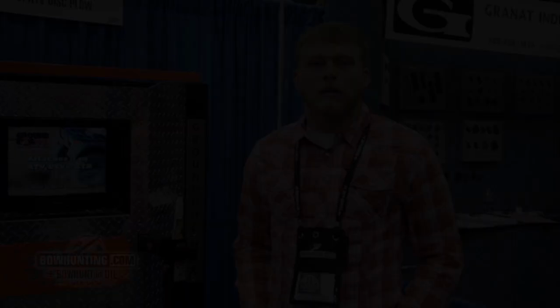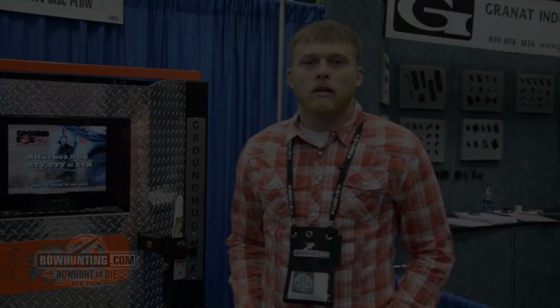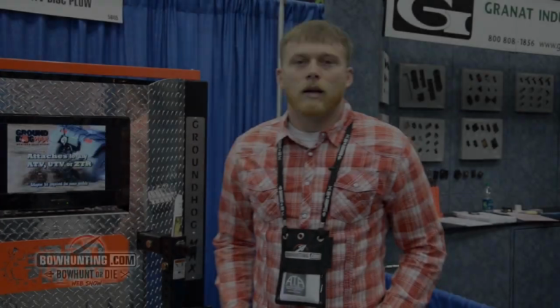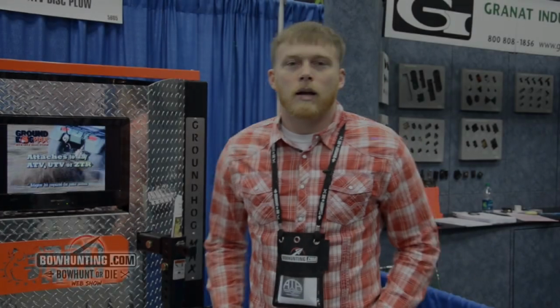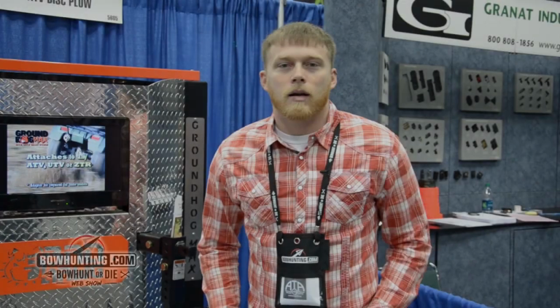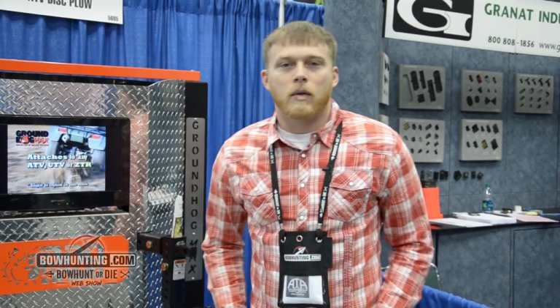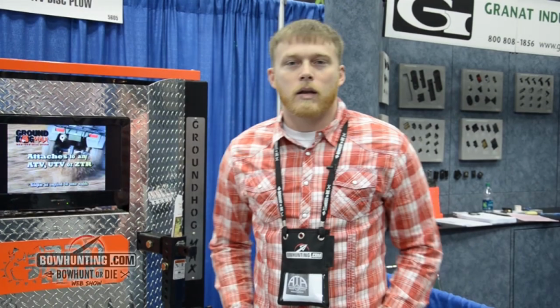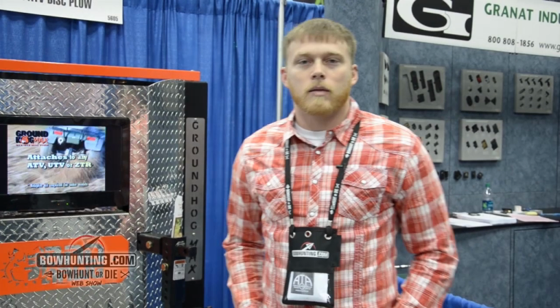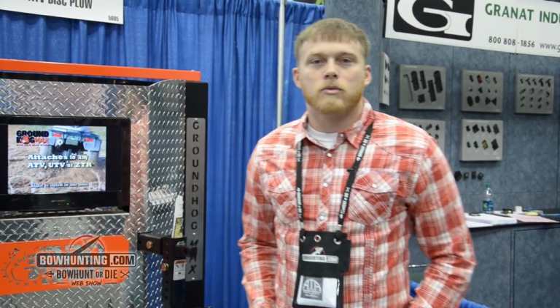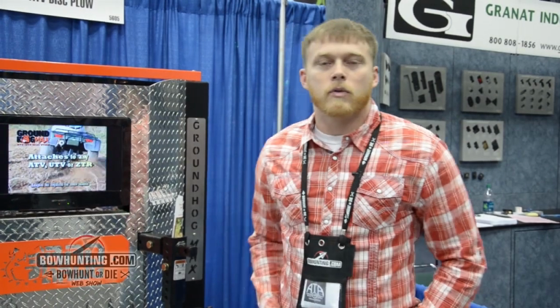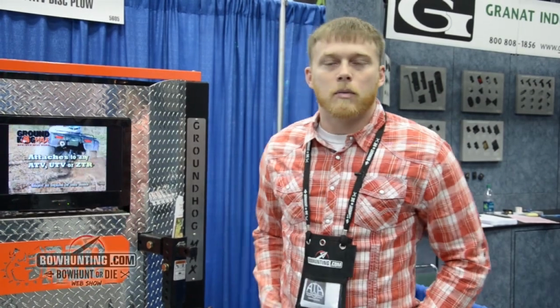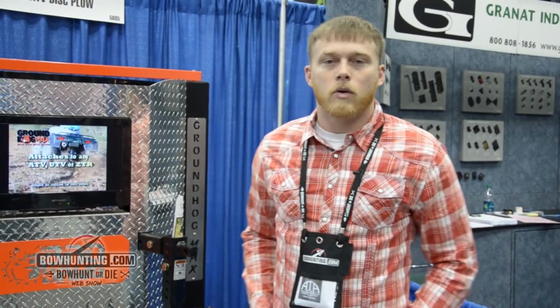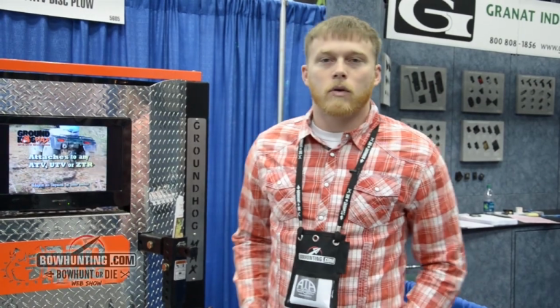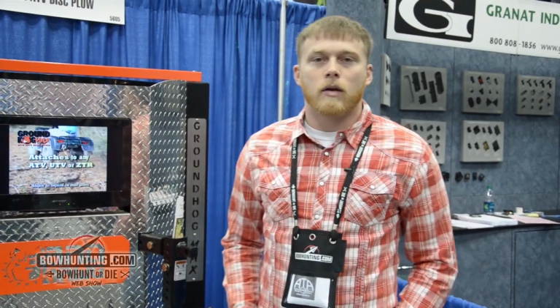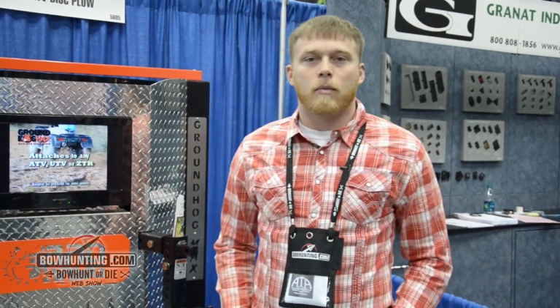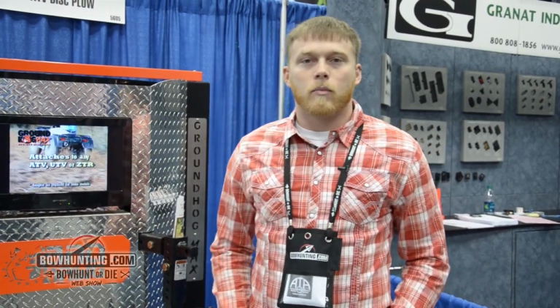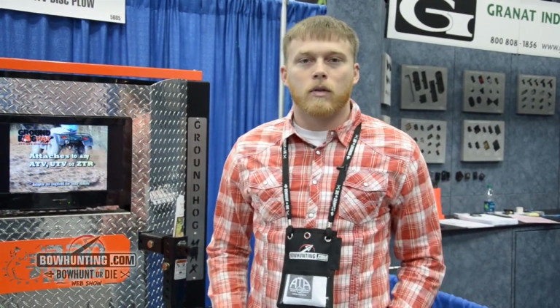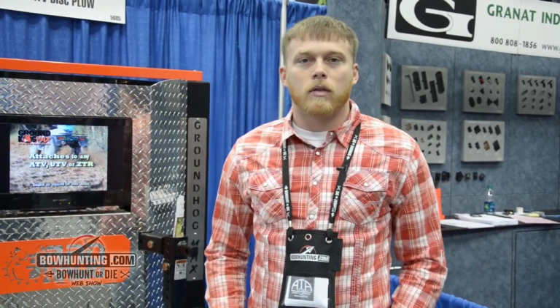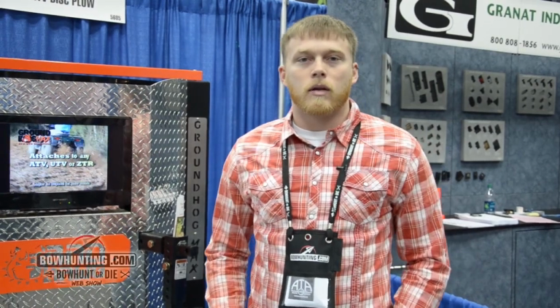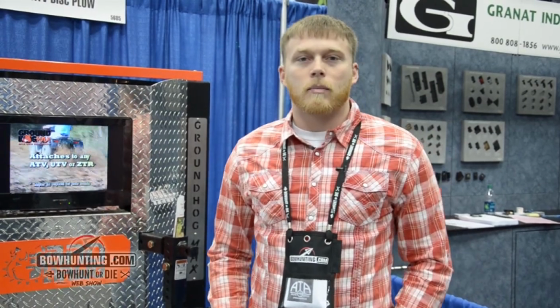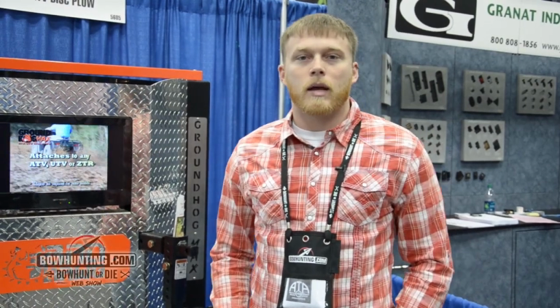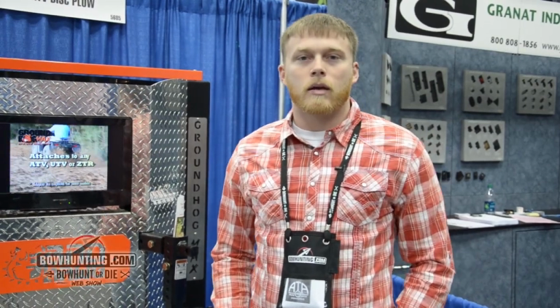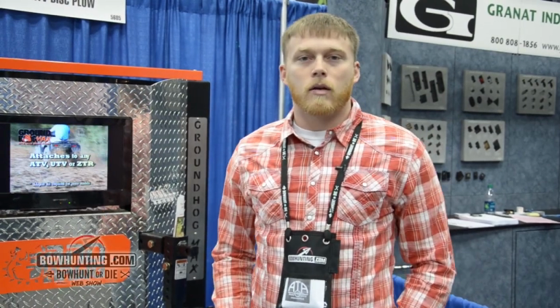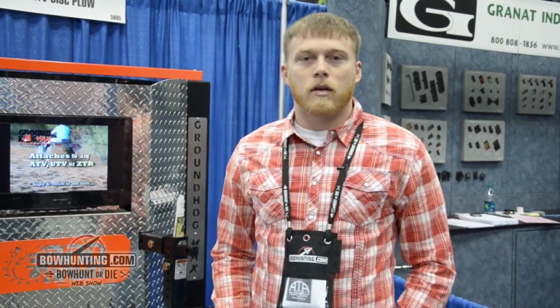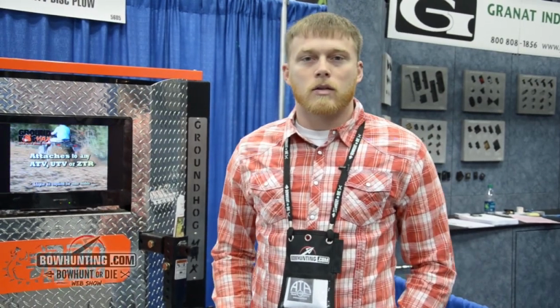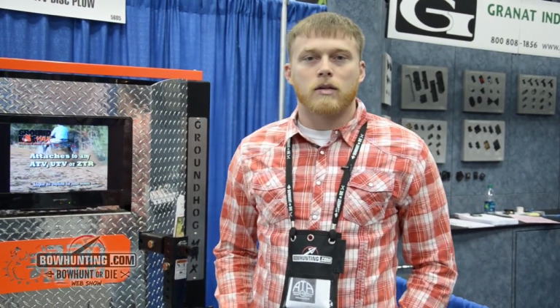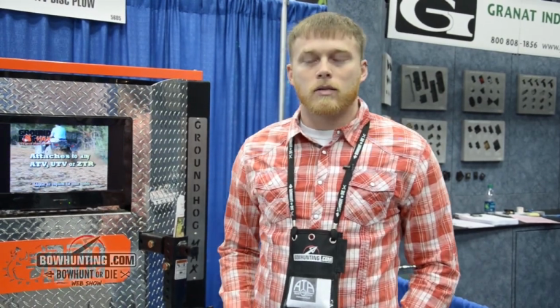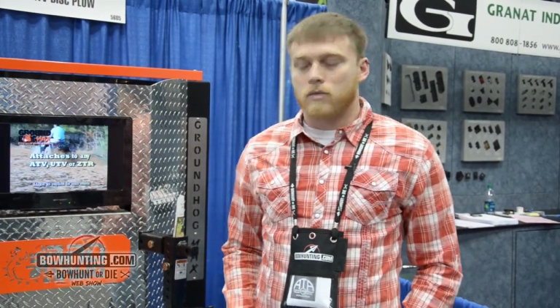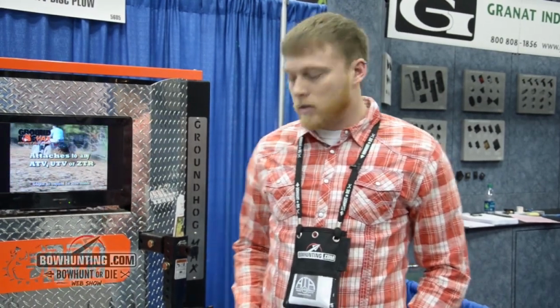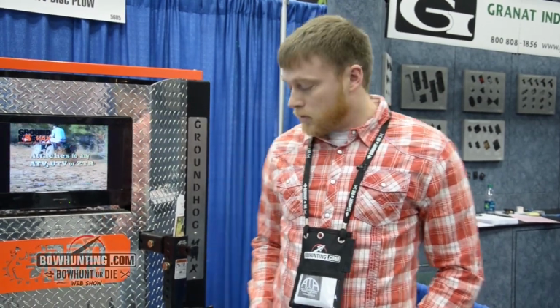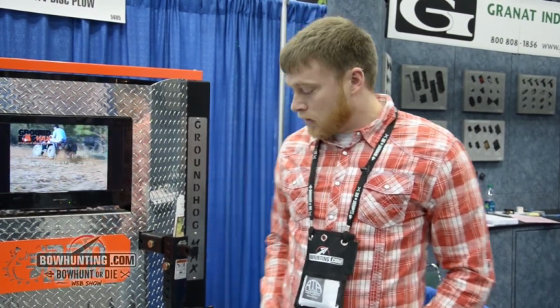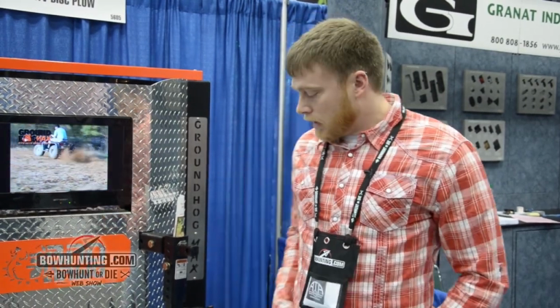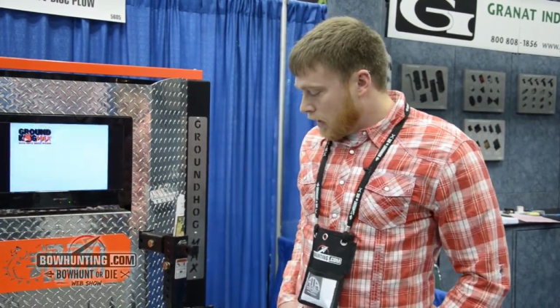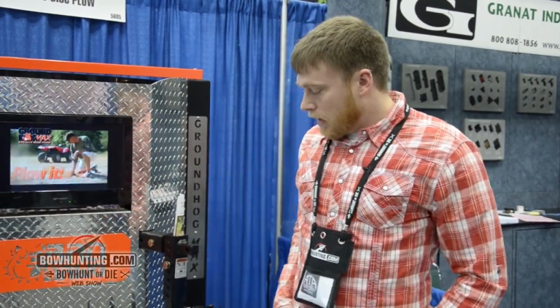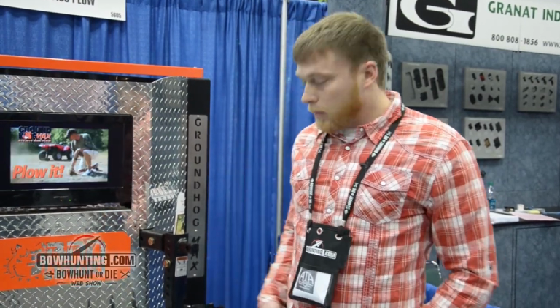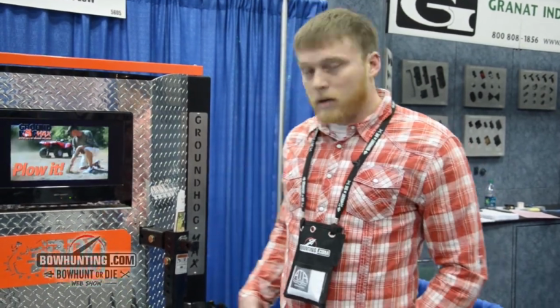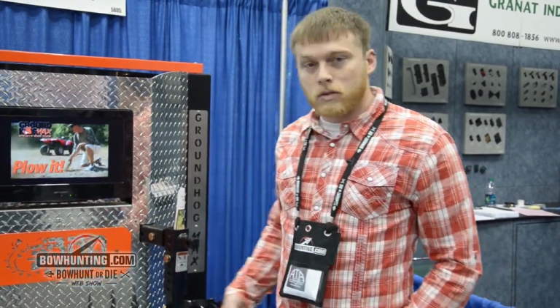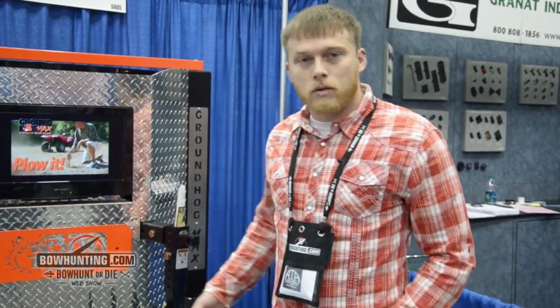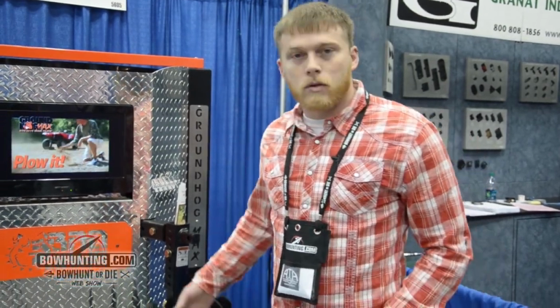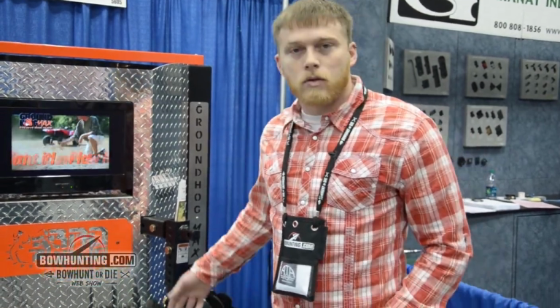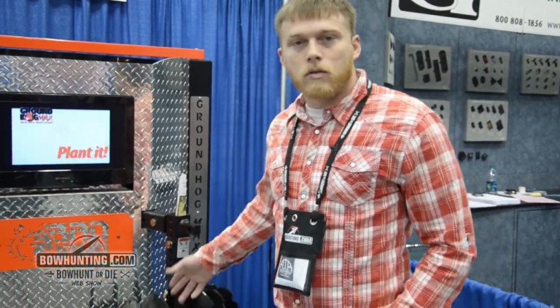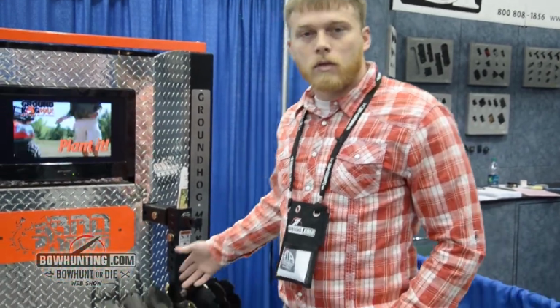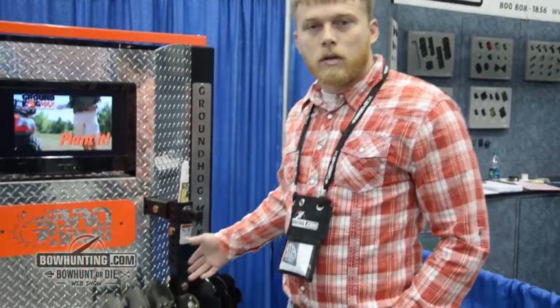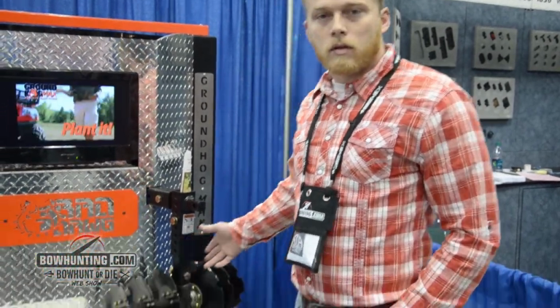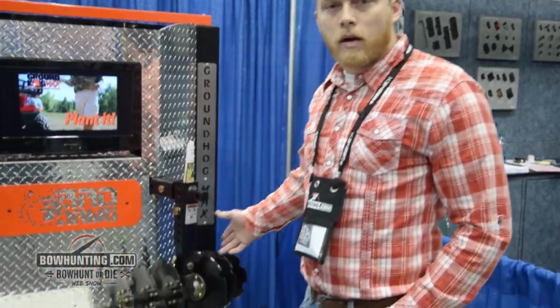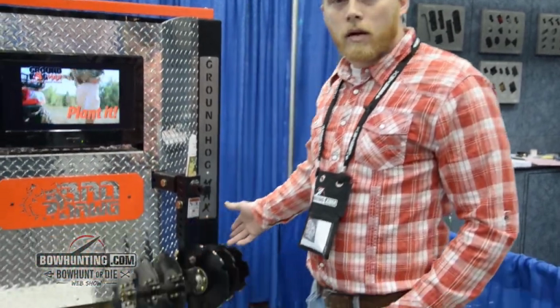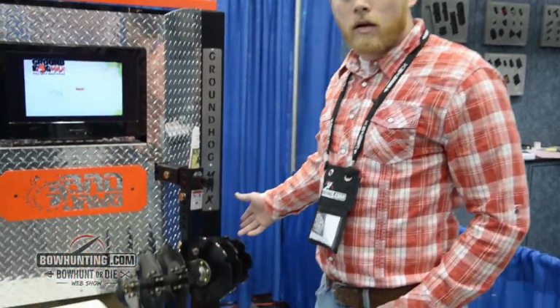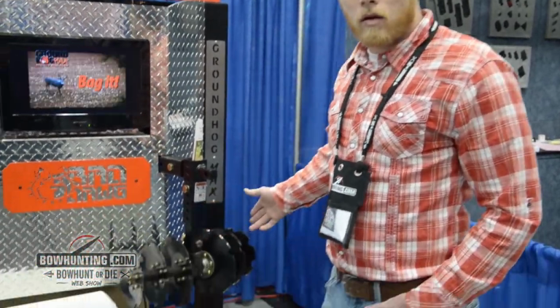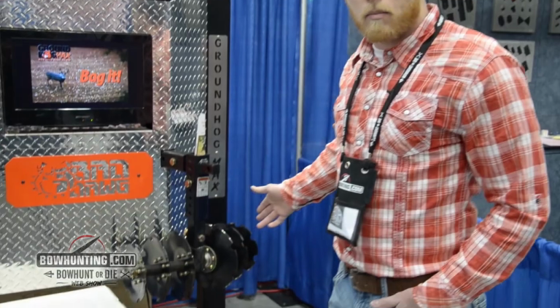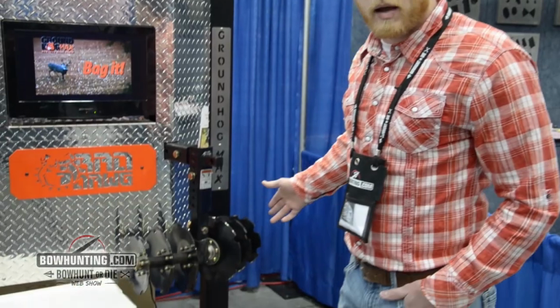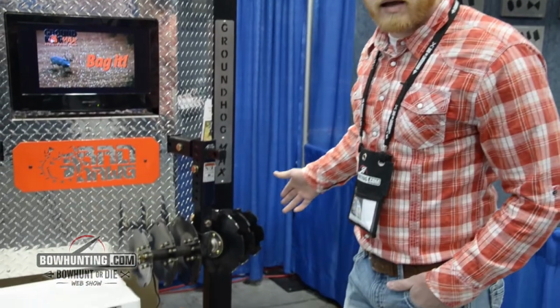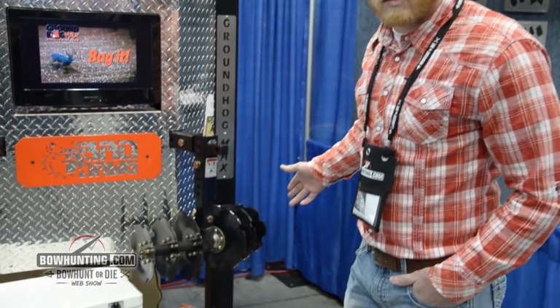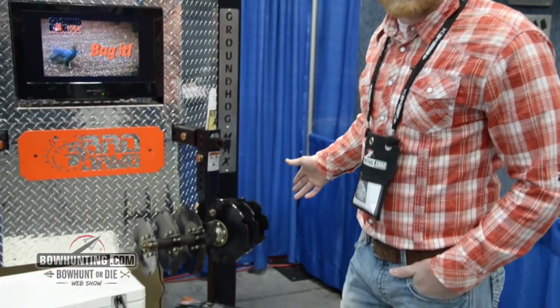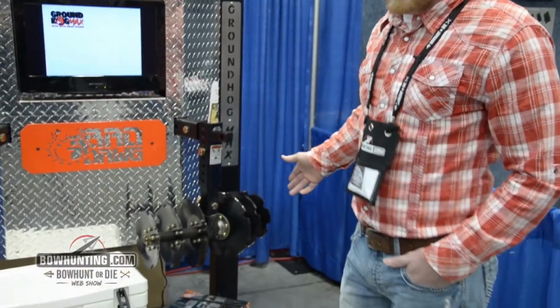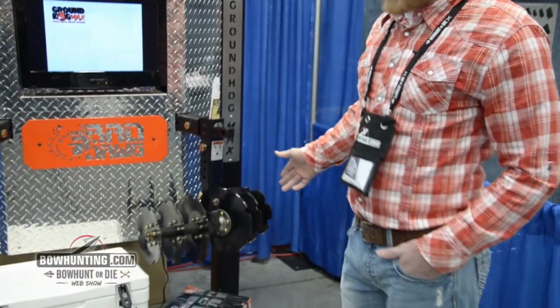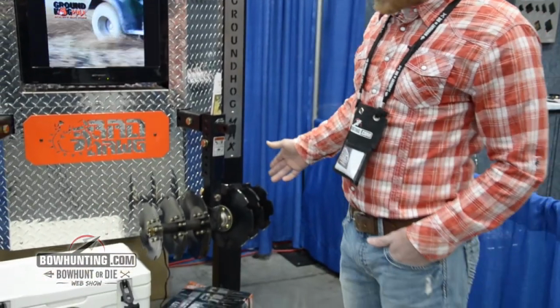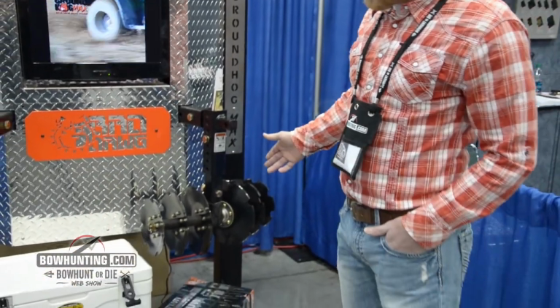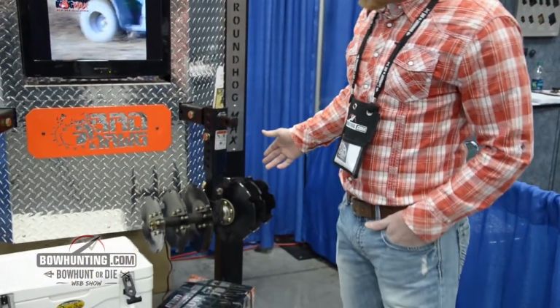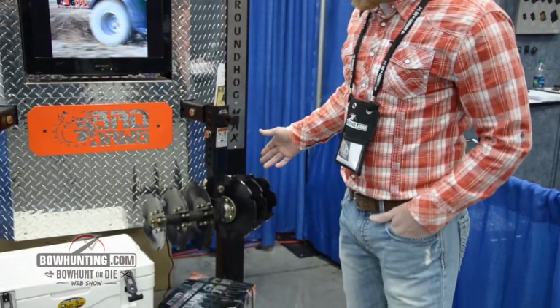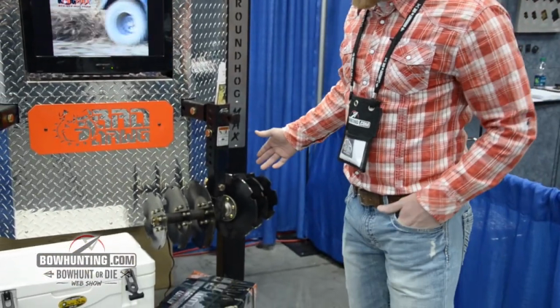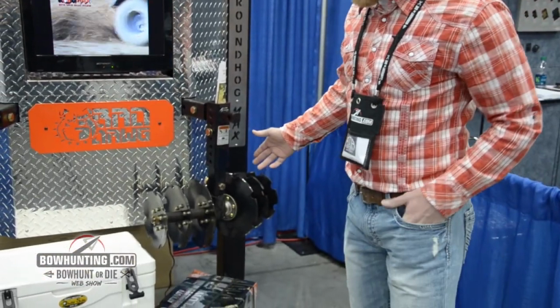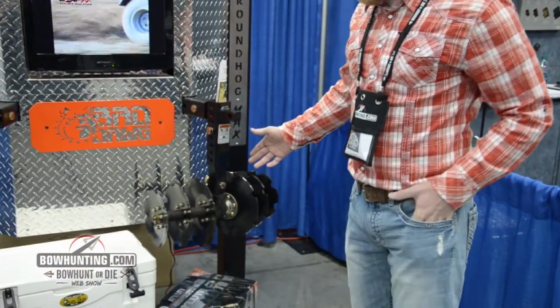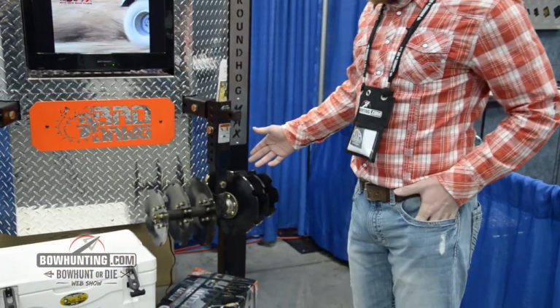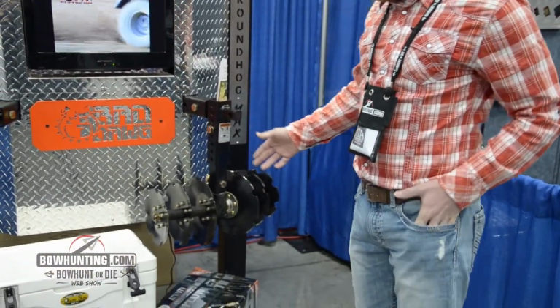Hi, my name is Rick Bowie. I'm with Bad Dog Accessories. I'm here showing you the Groundhog Max, it's an ATV disc plow.